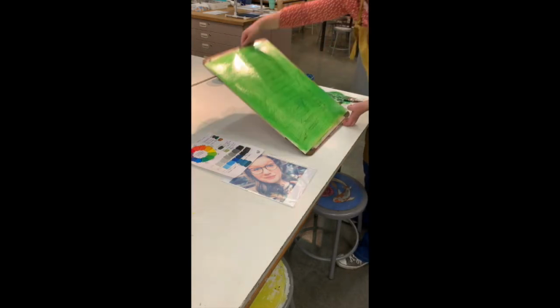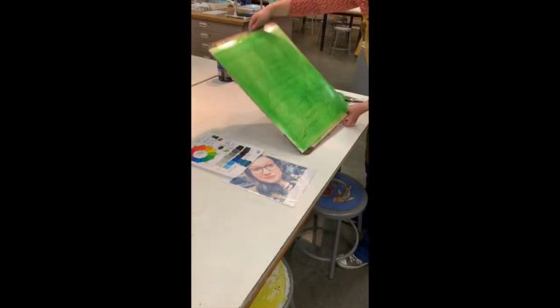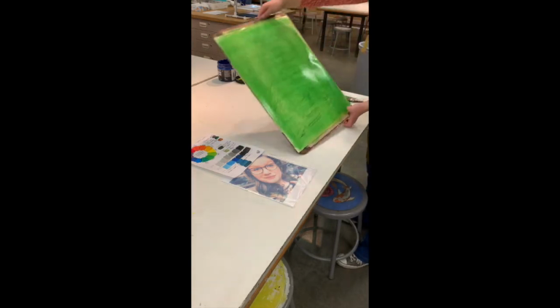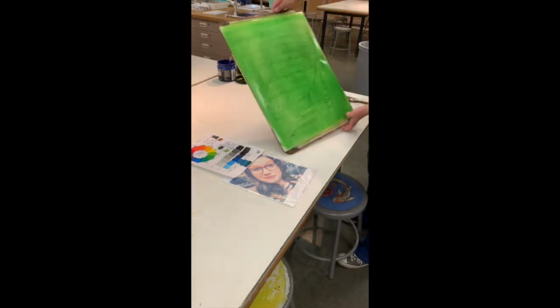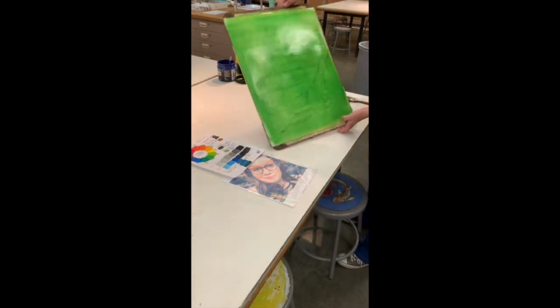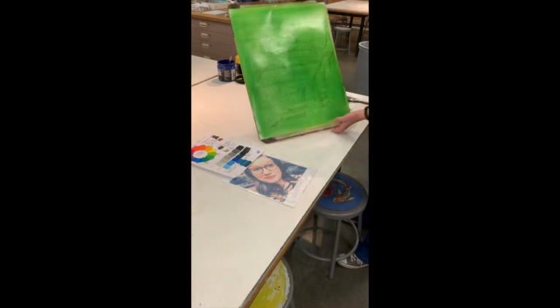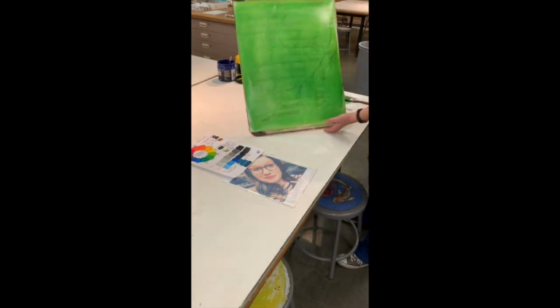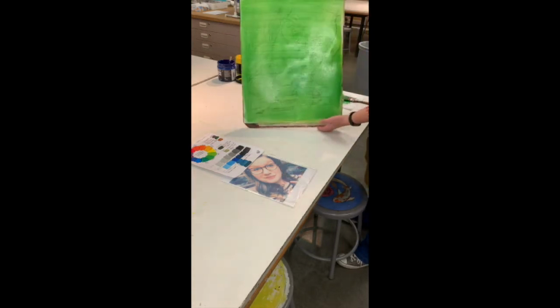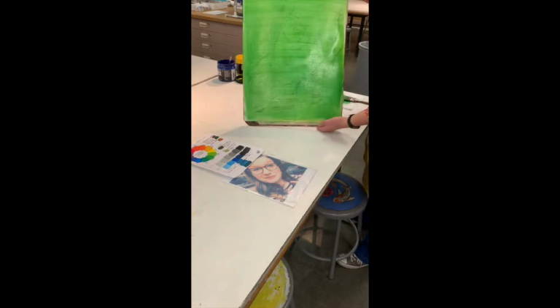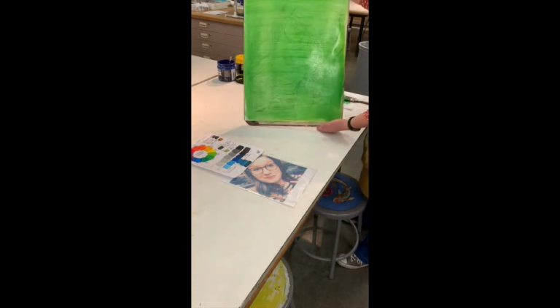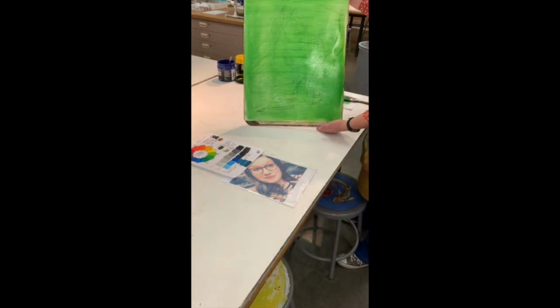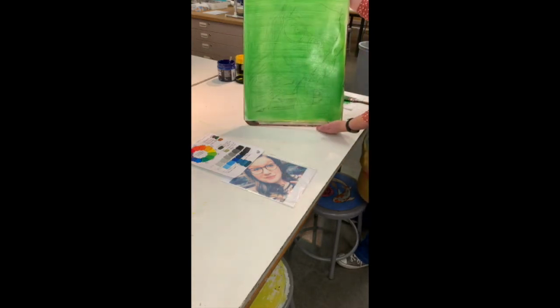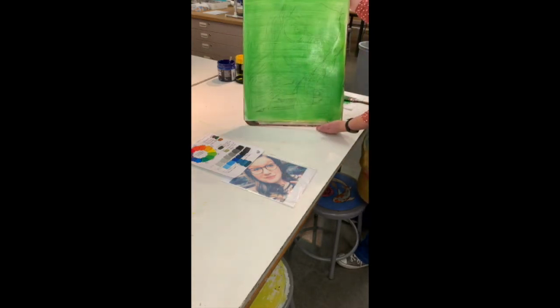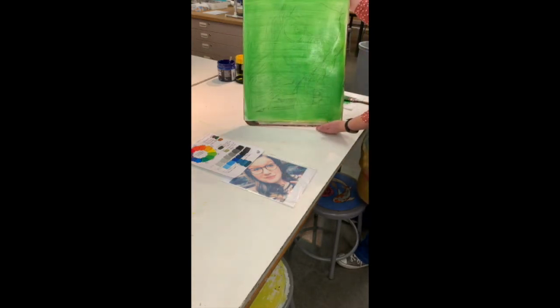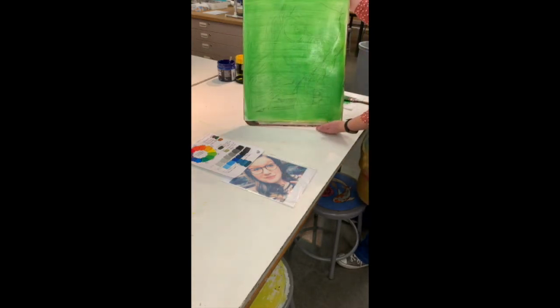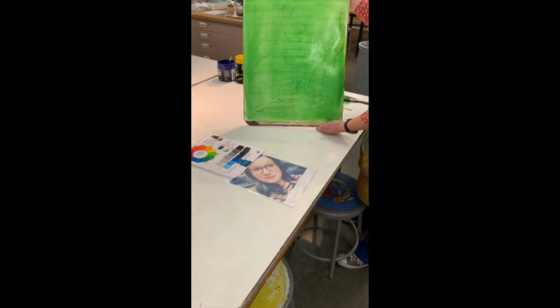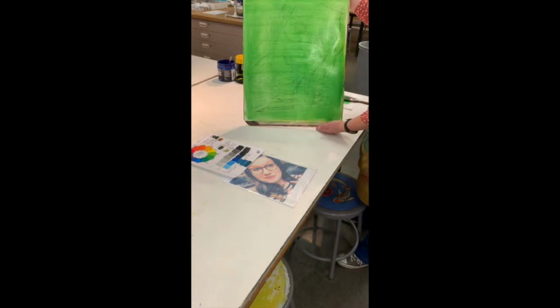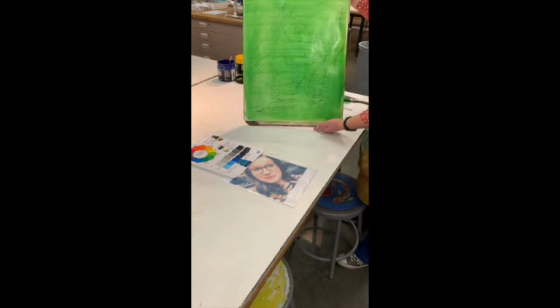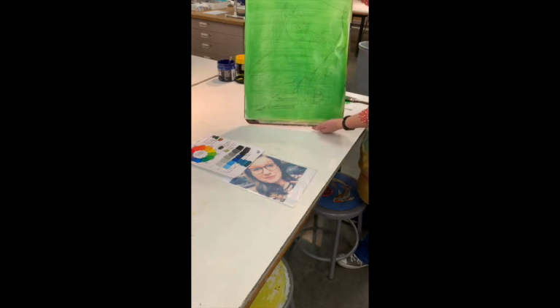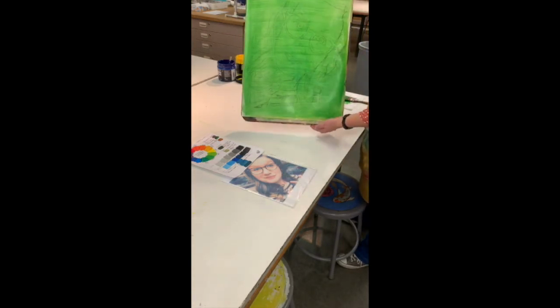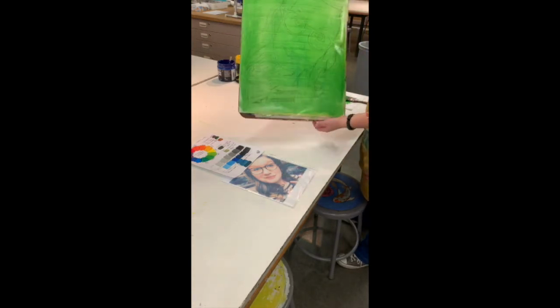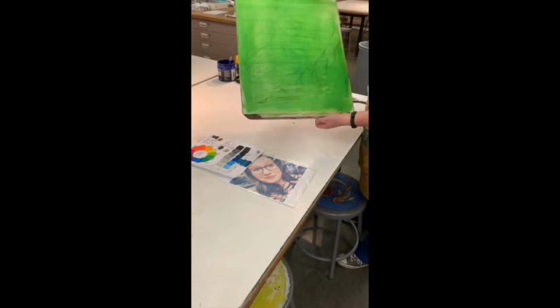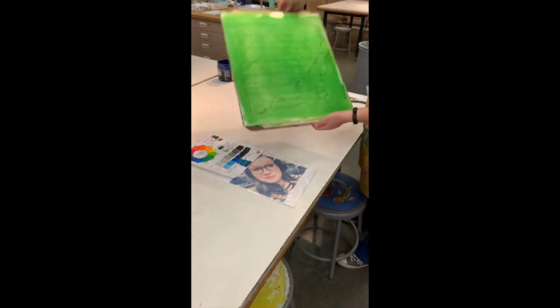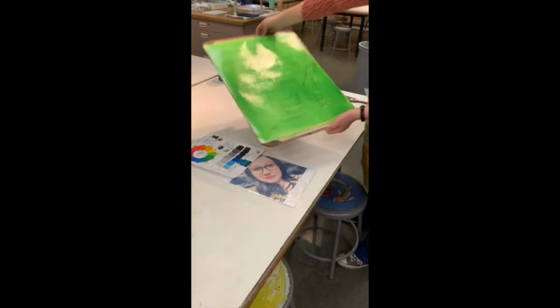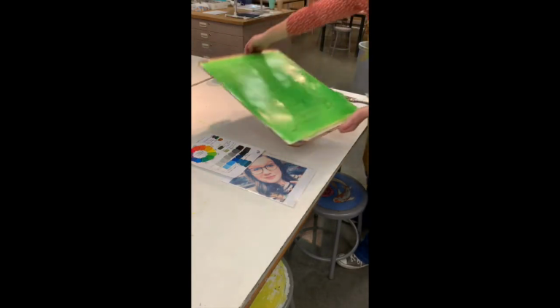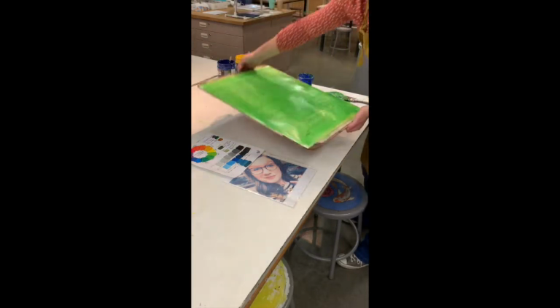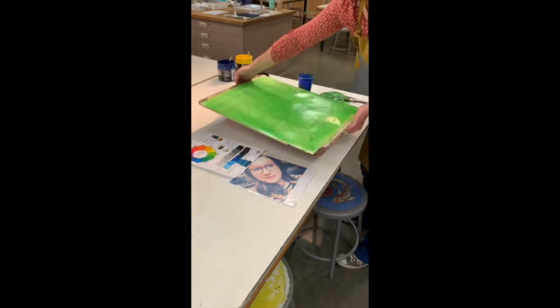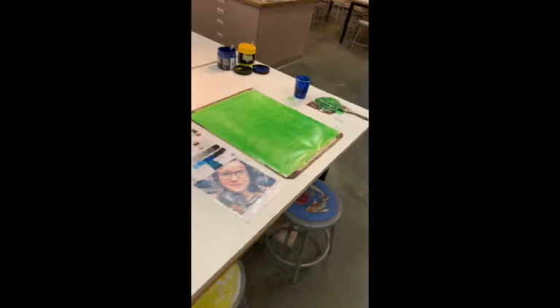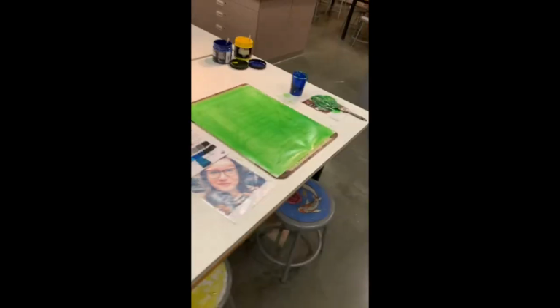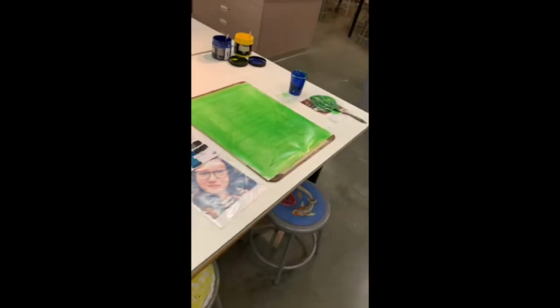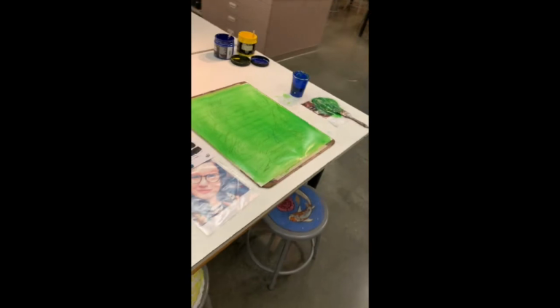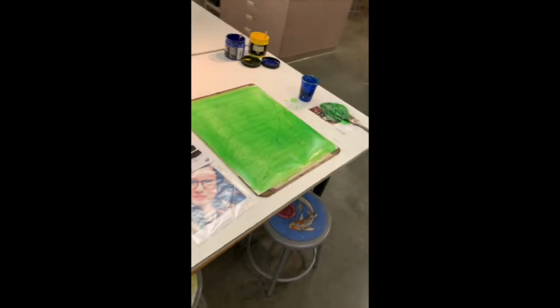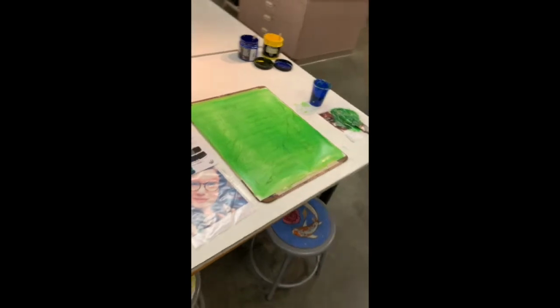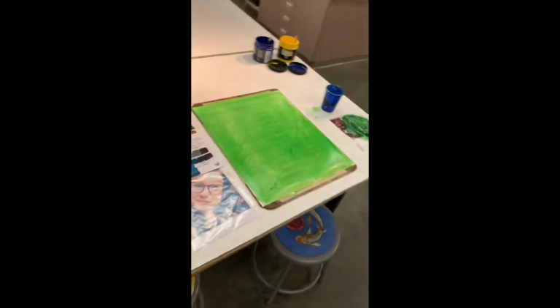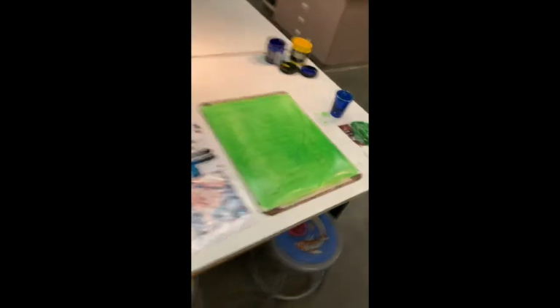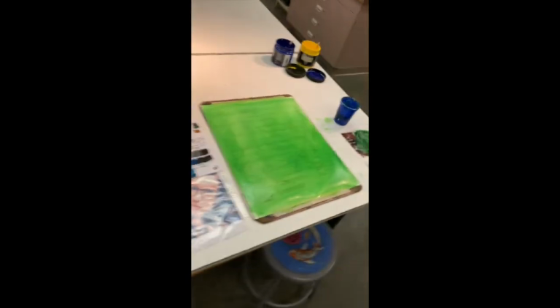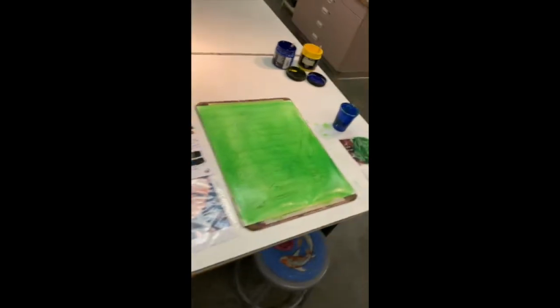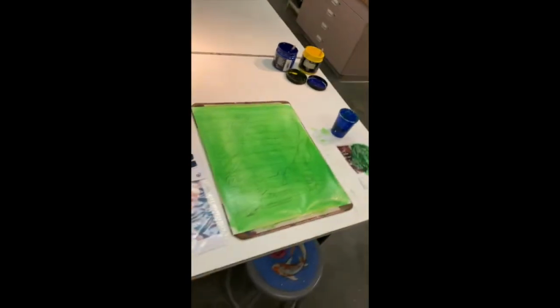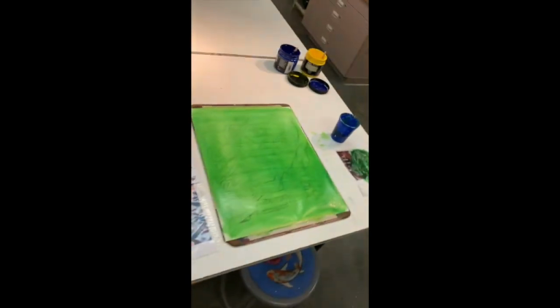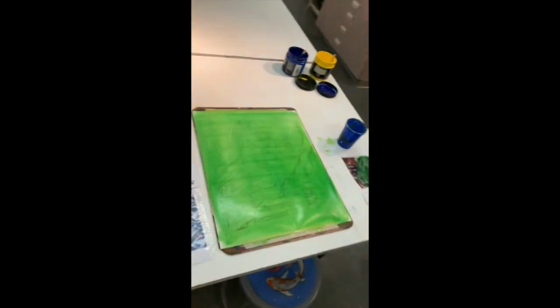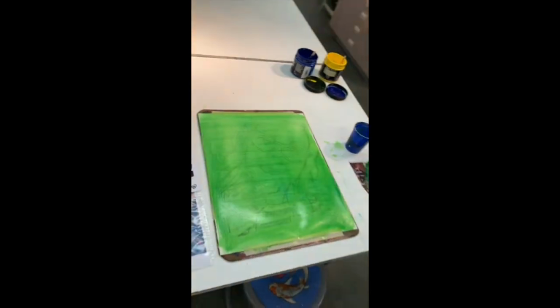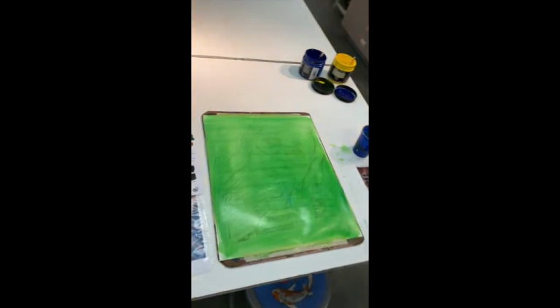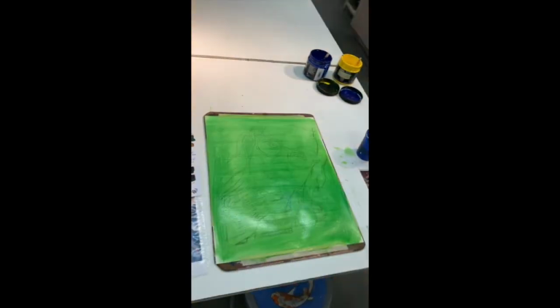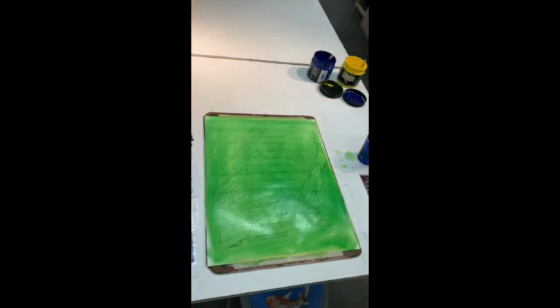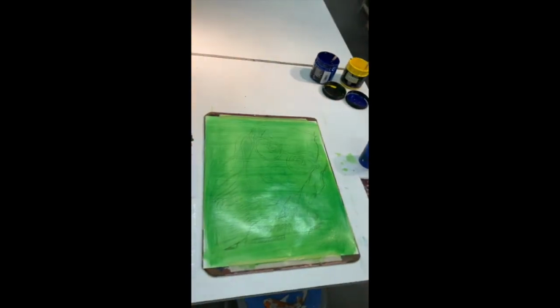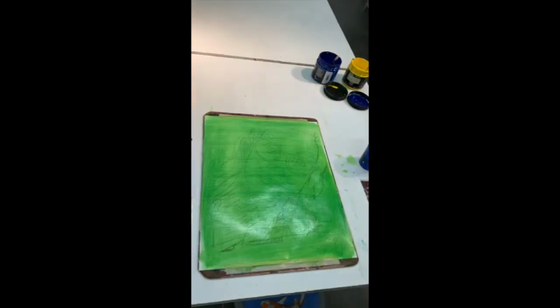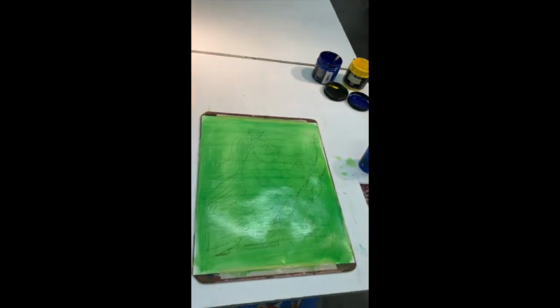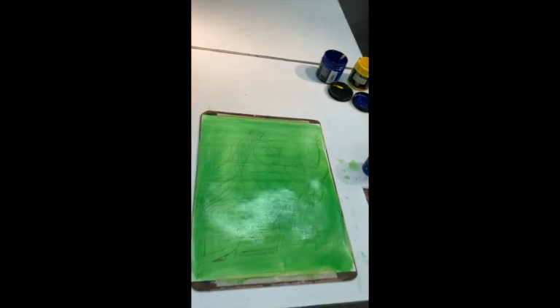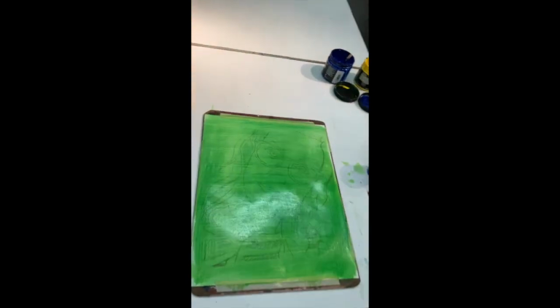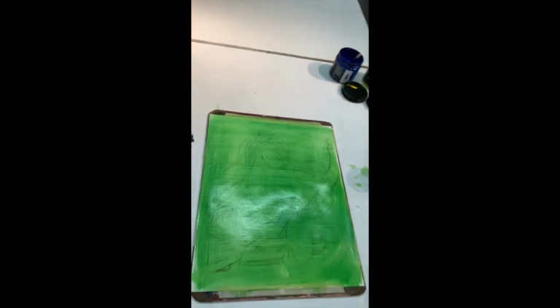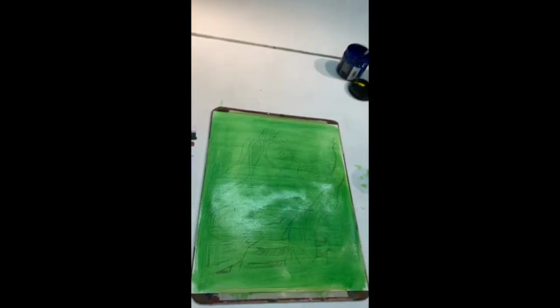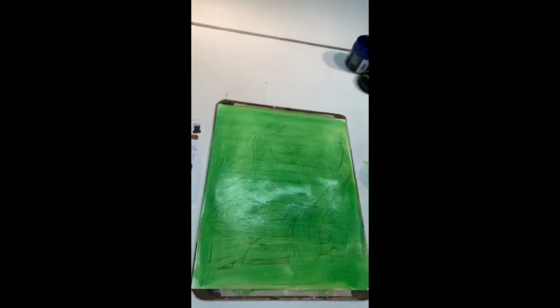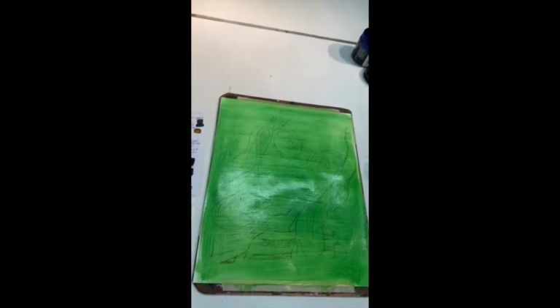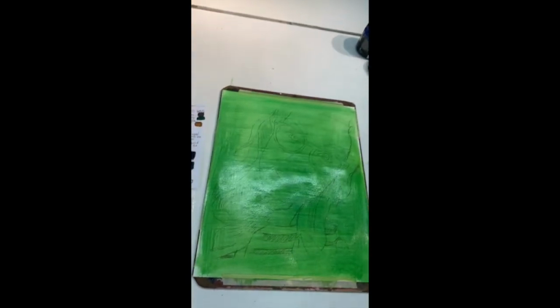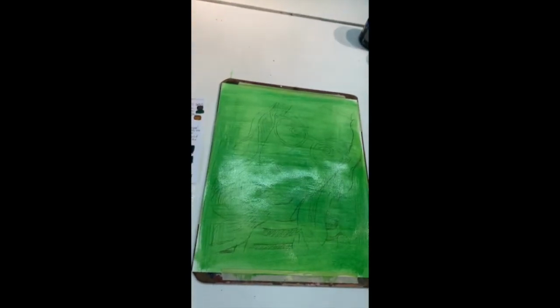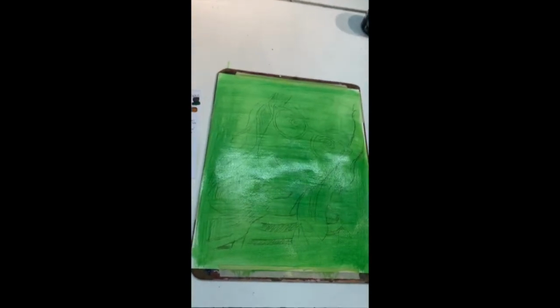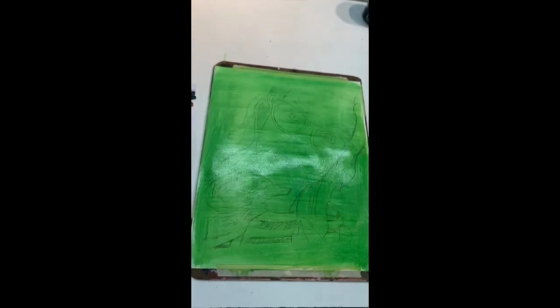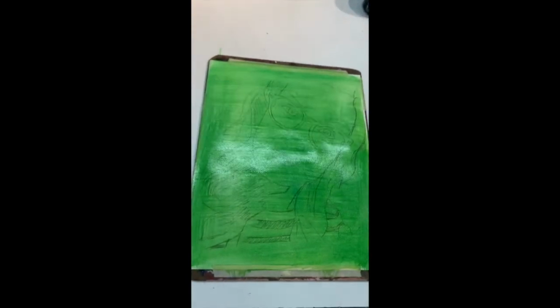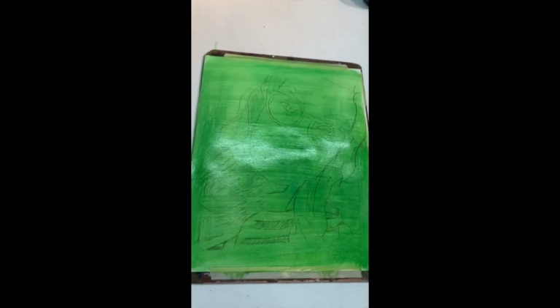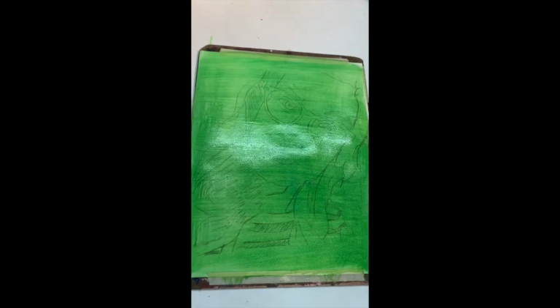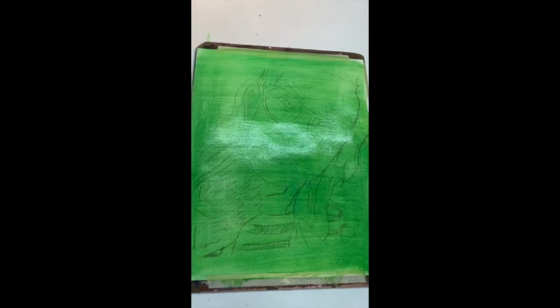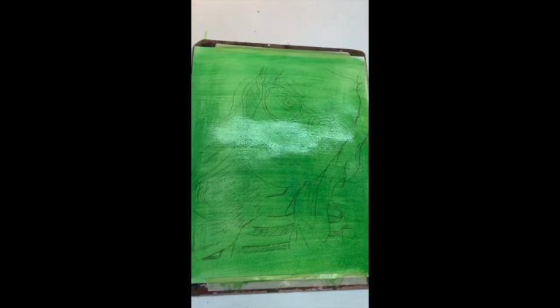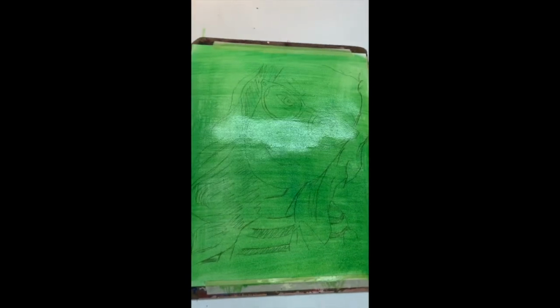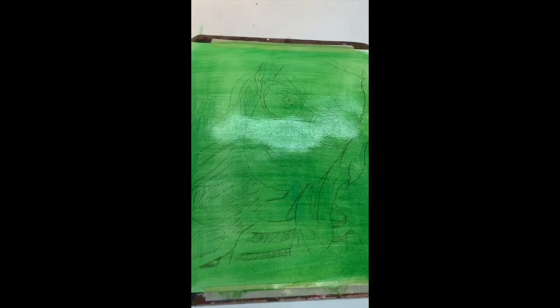Even through the wash, I can see all of my 6B pencil lines for my painting.